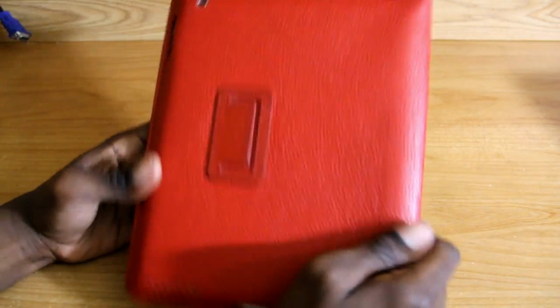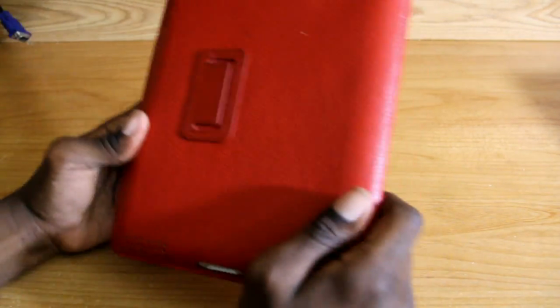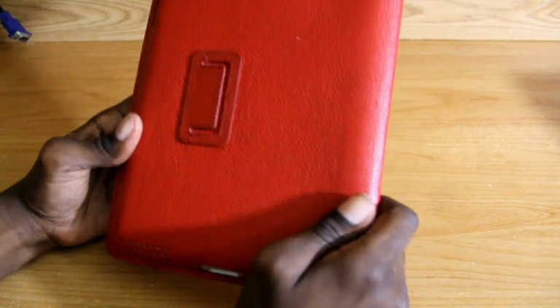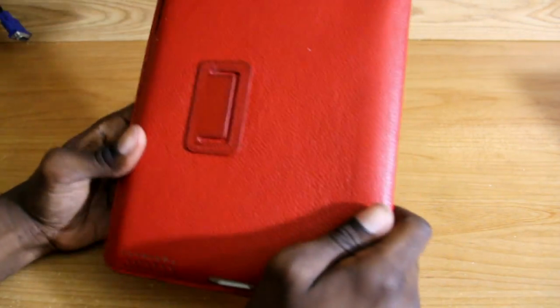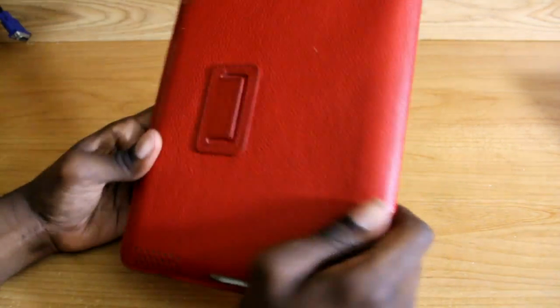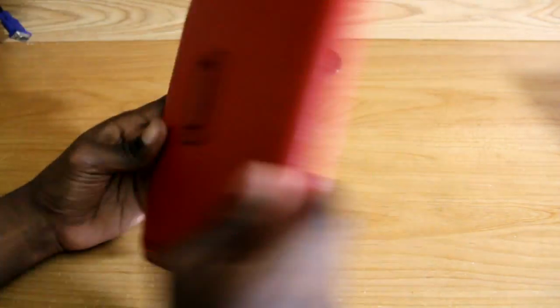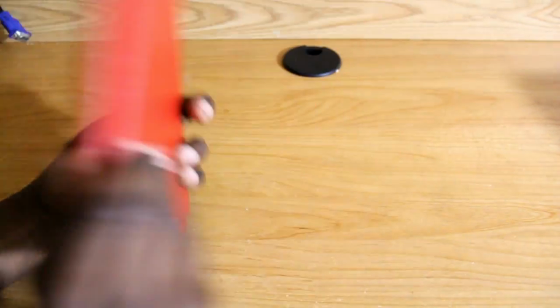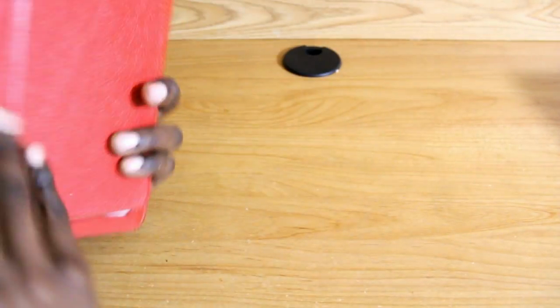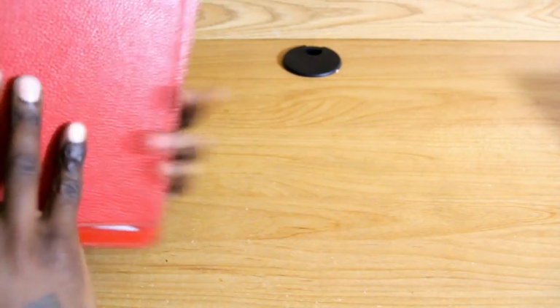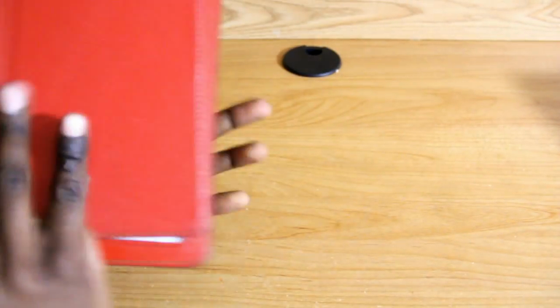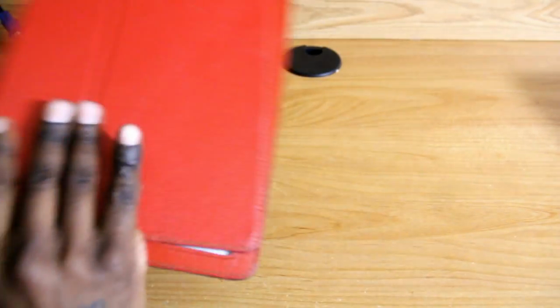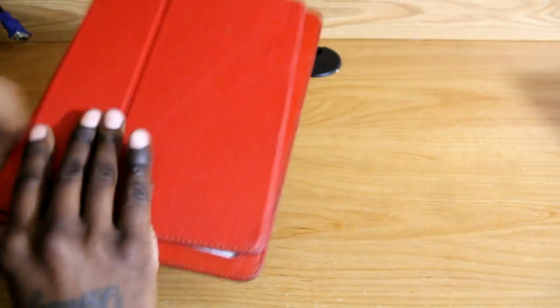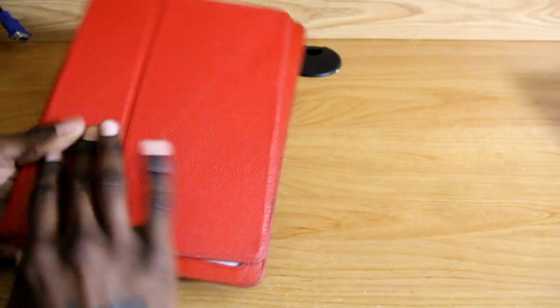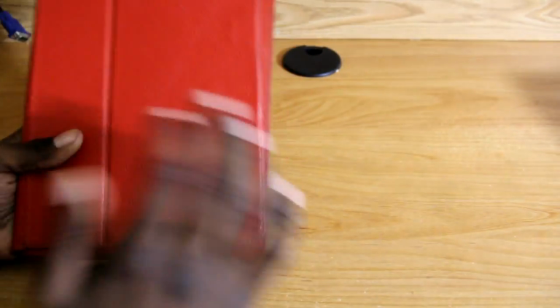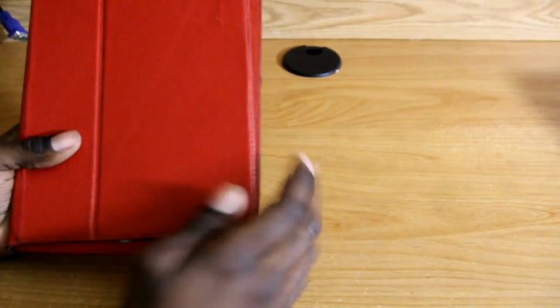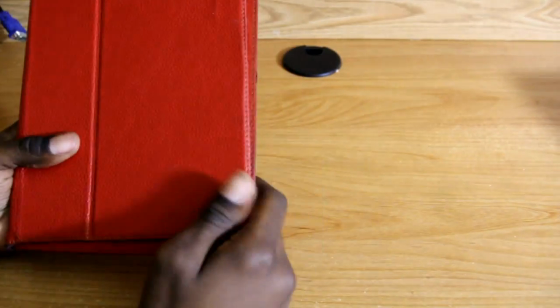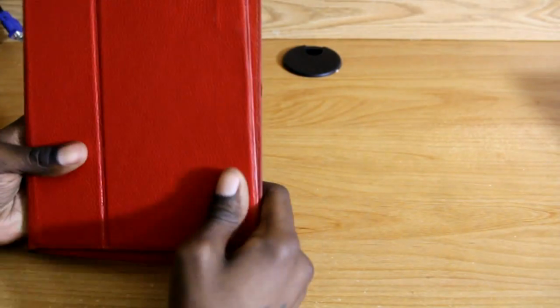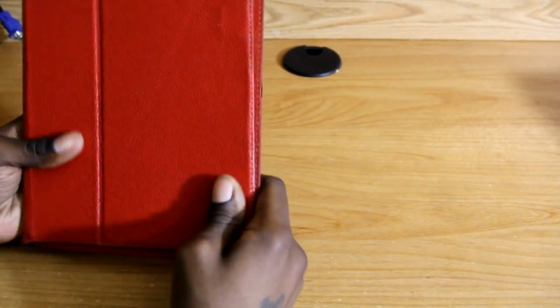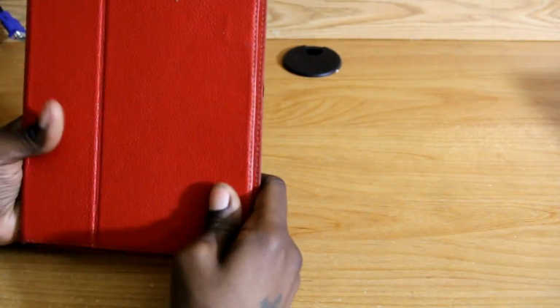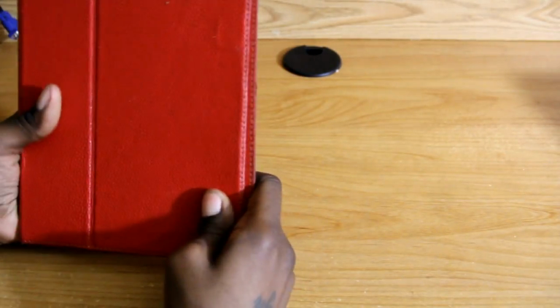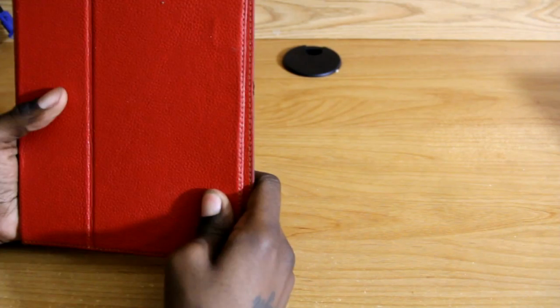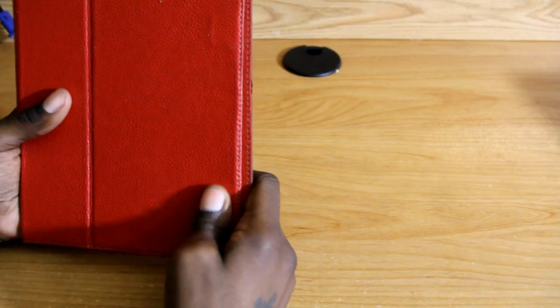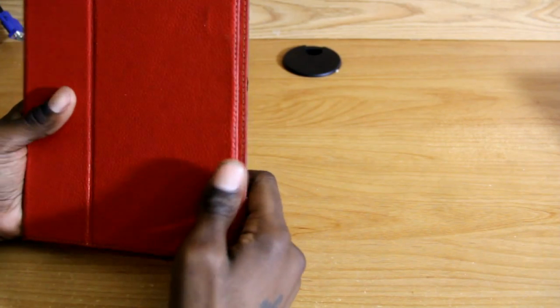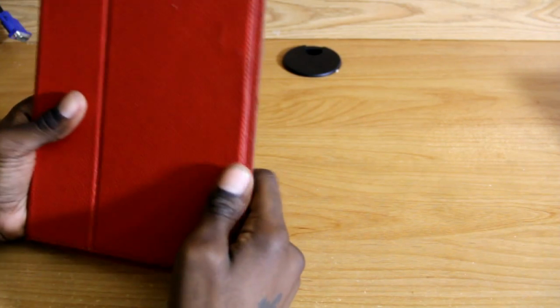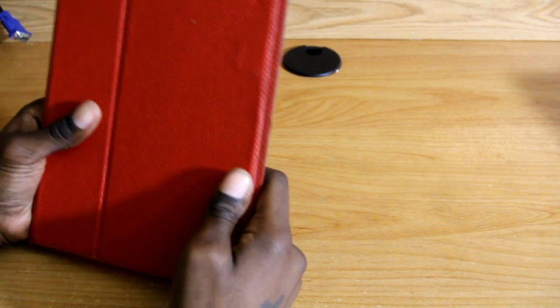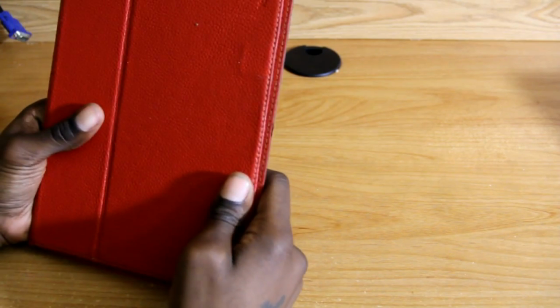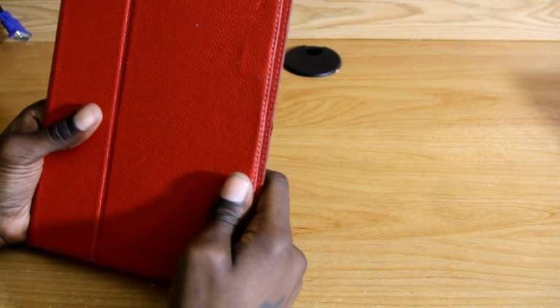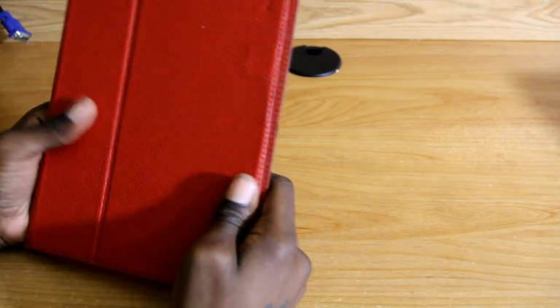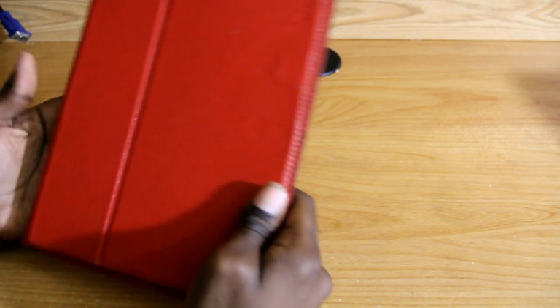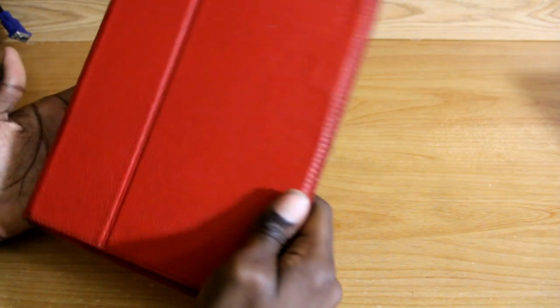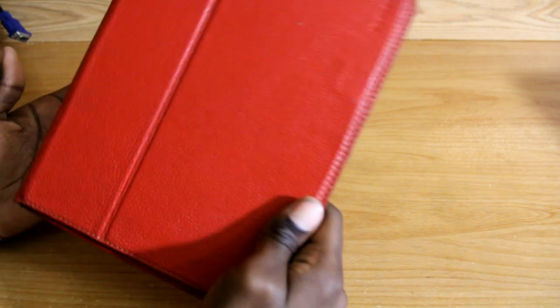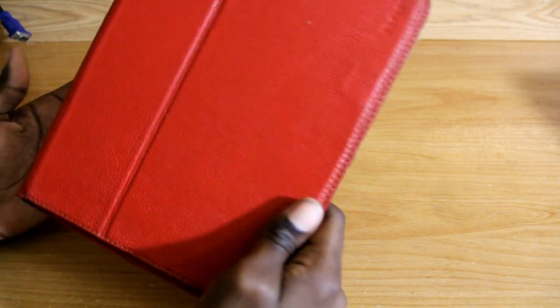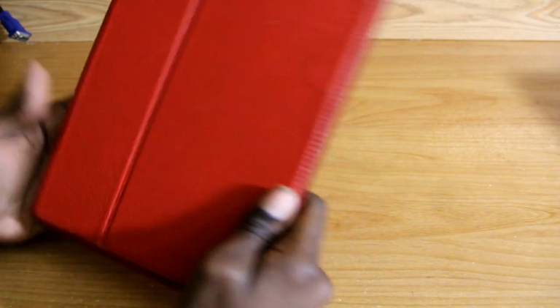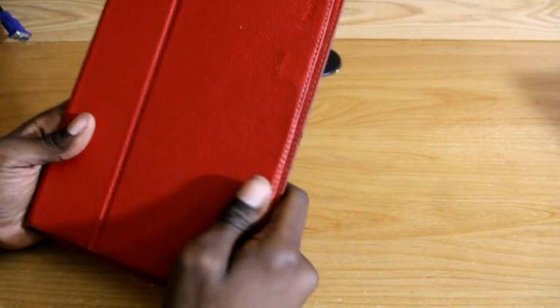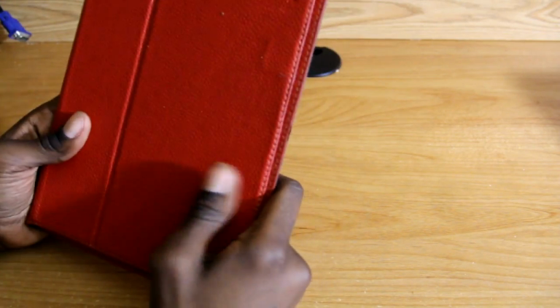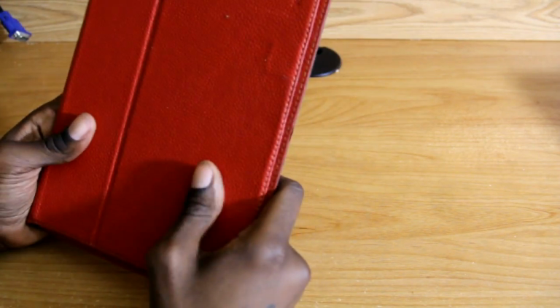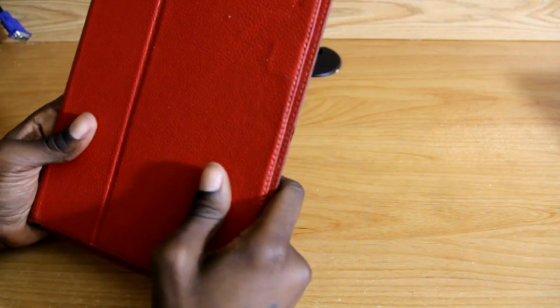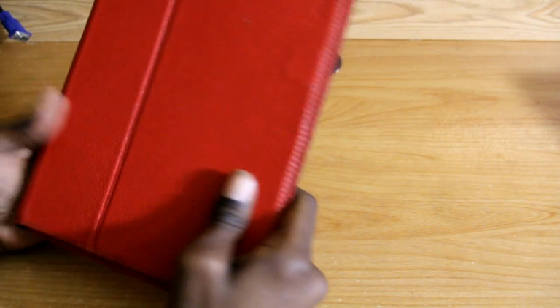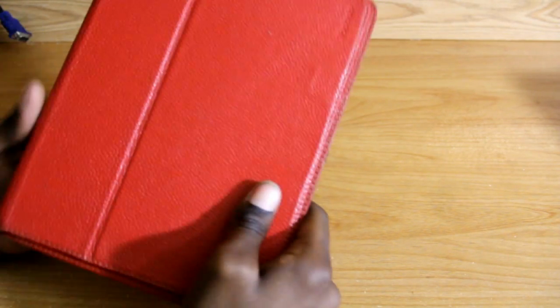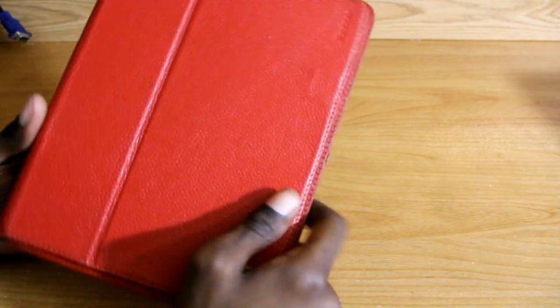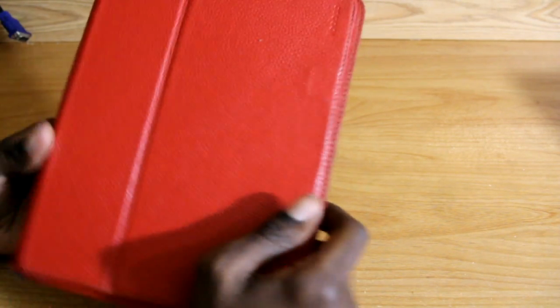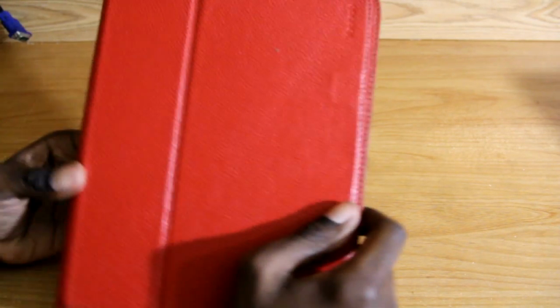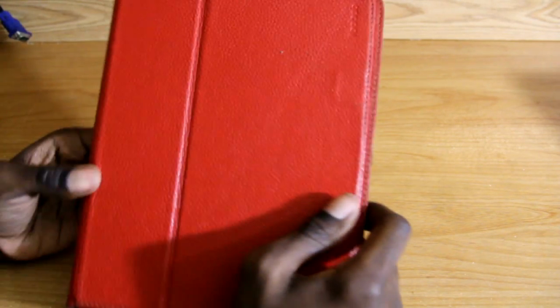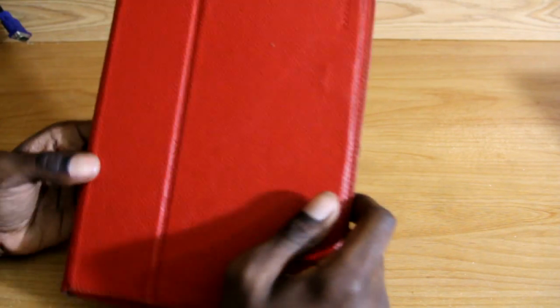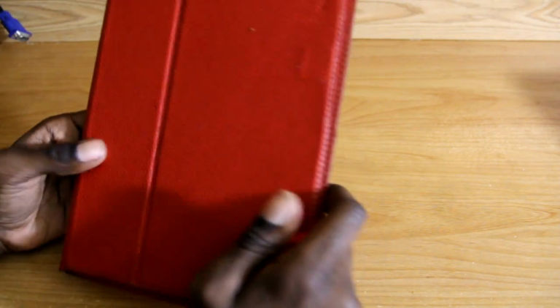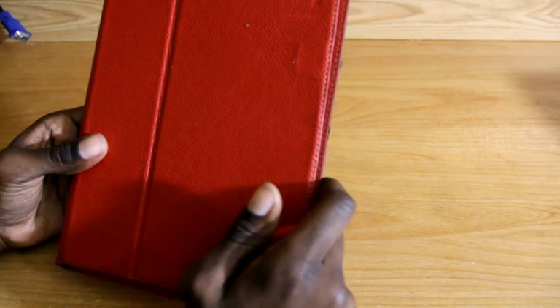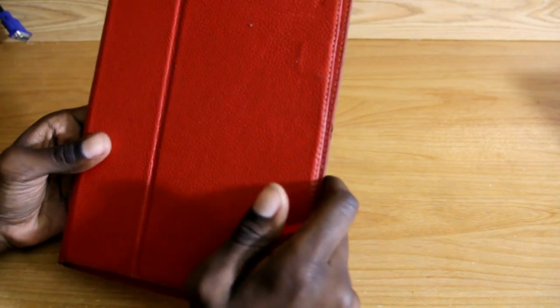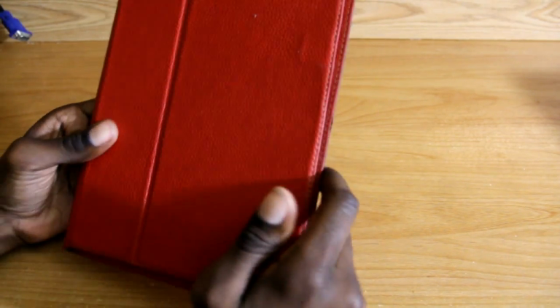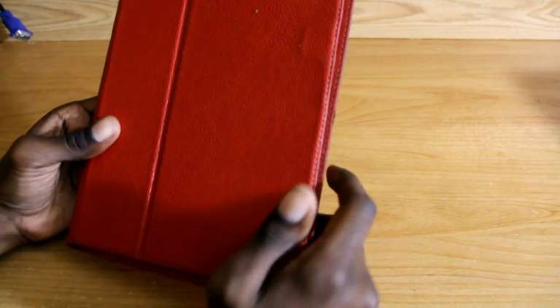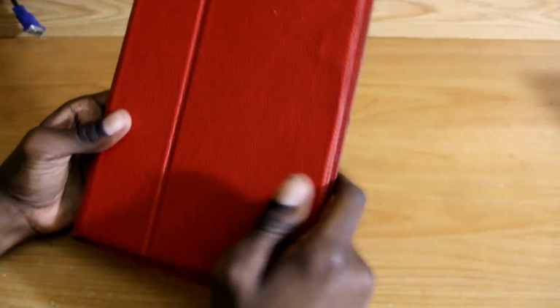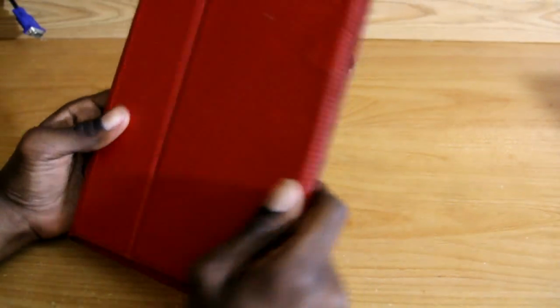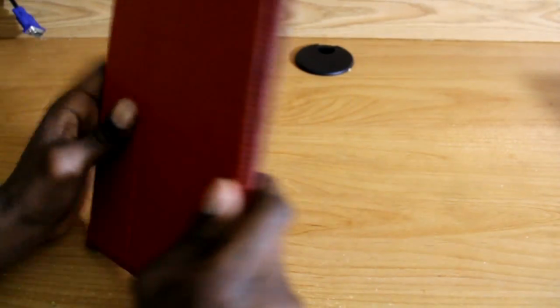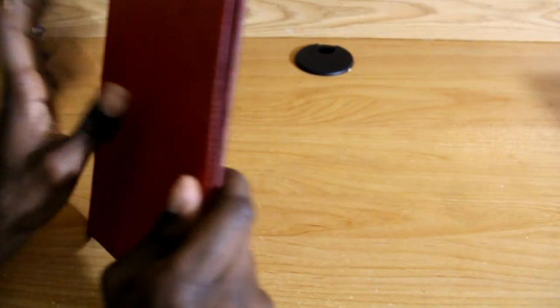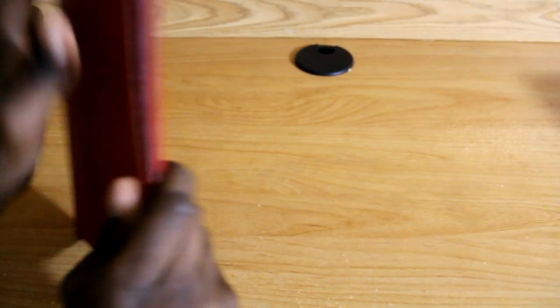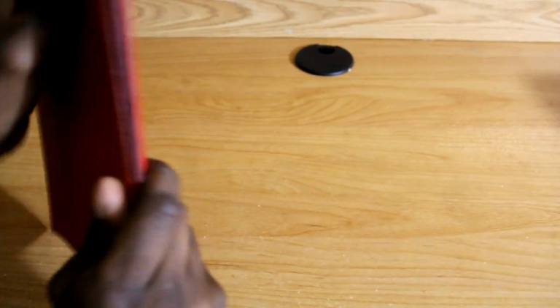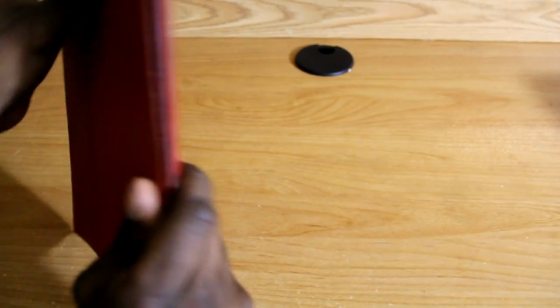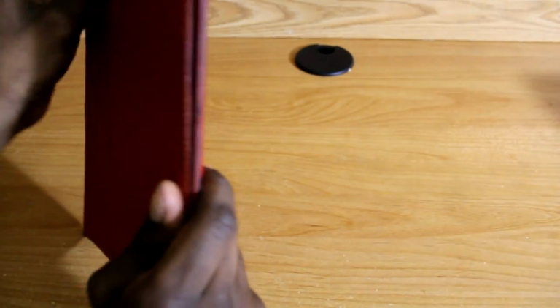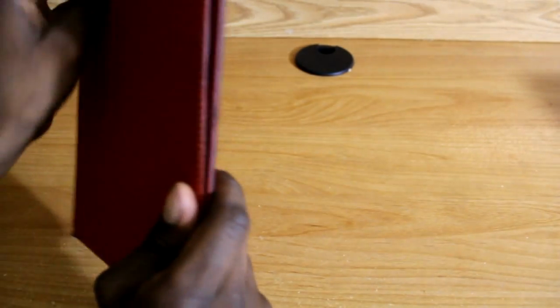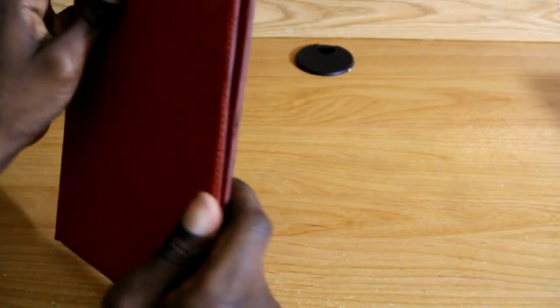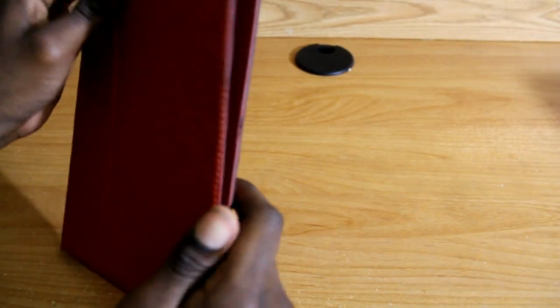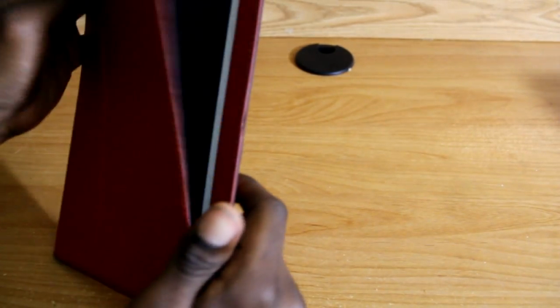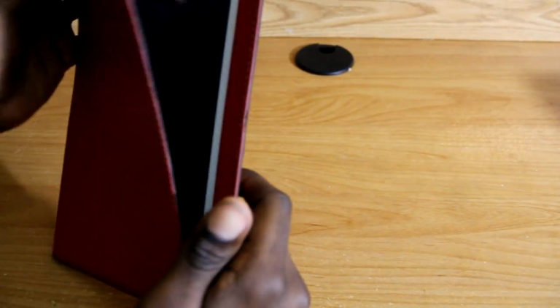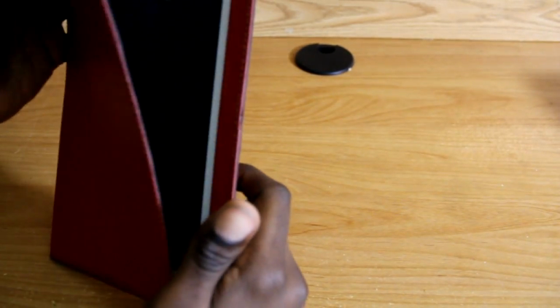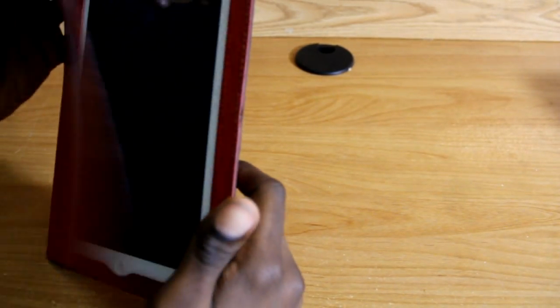So you don't have to really worry about buying any new cases to fit the slightly thicker device — it just fits. So if you have an iPad 2 and you're looking to upgrade, no problem with your case. You don't have to get a new case, it's optional but not mandatory.